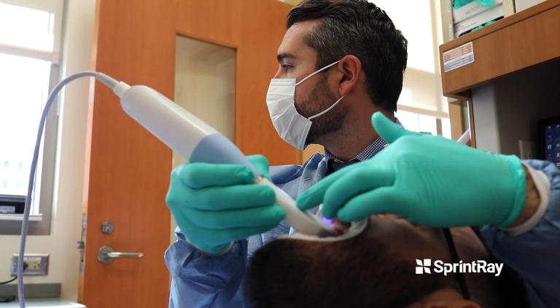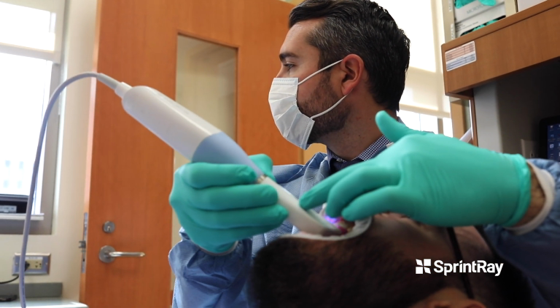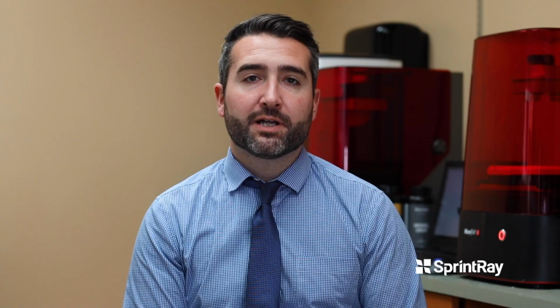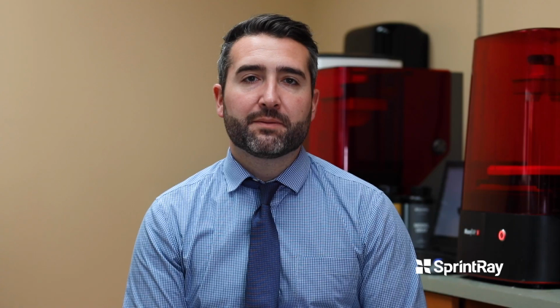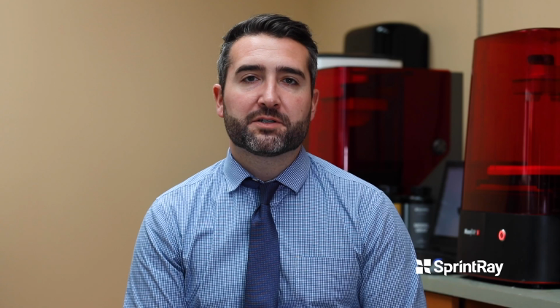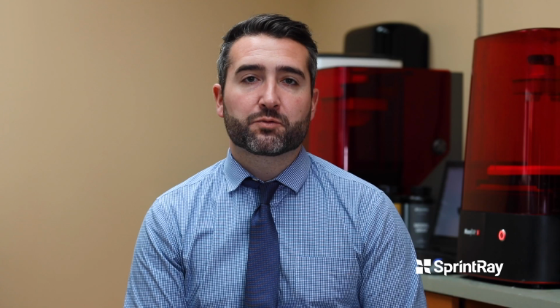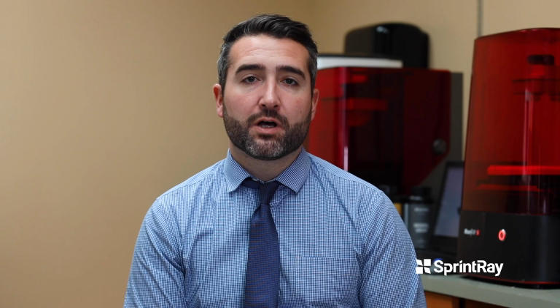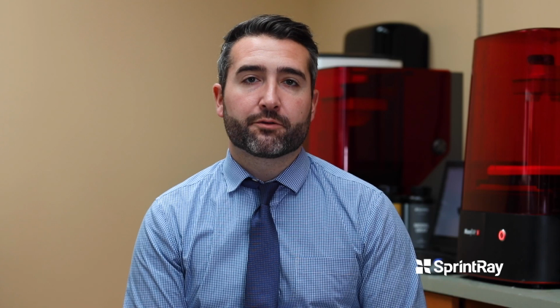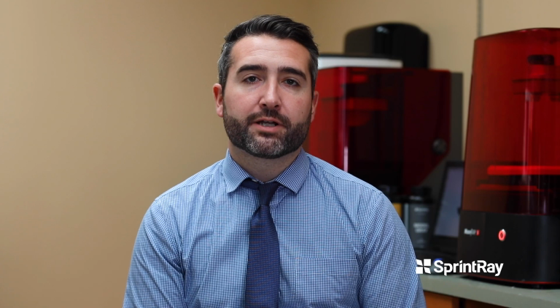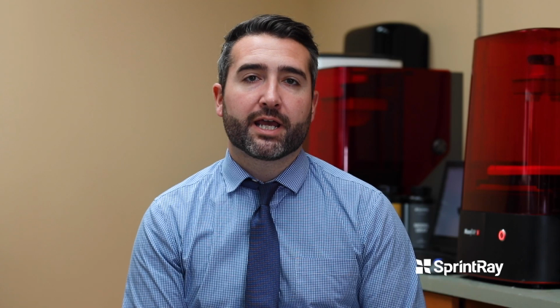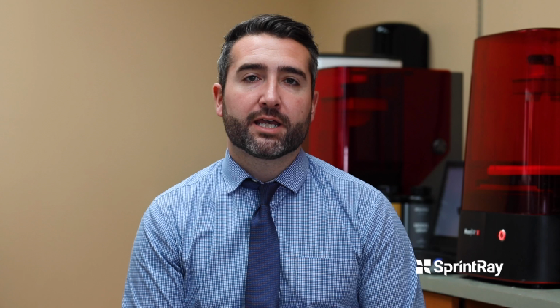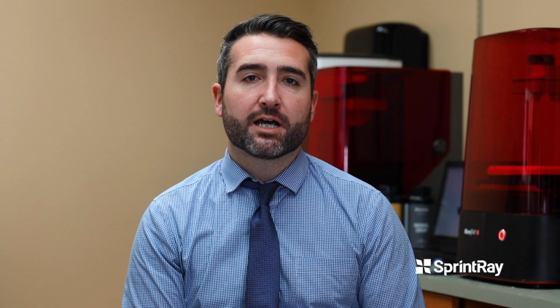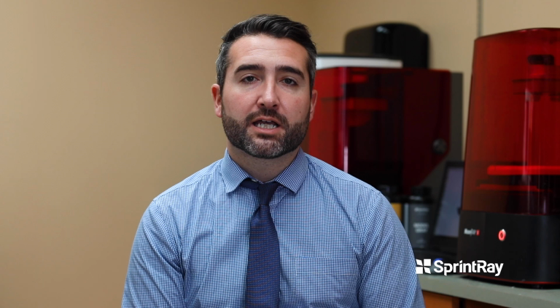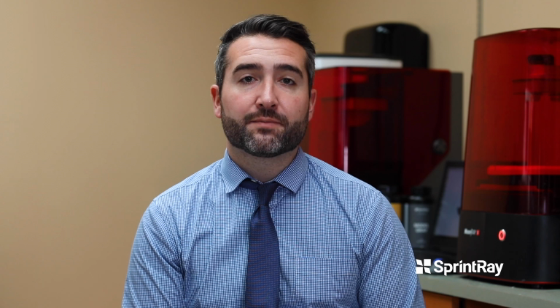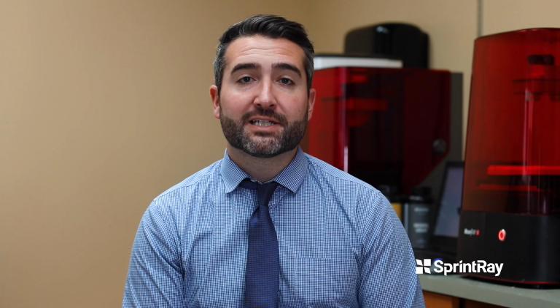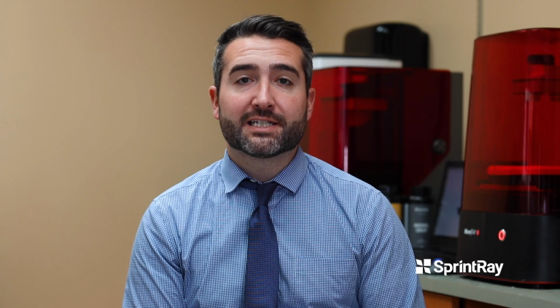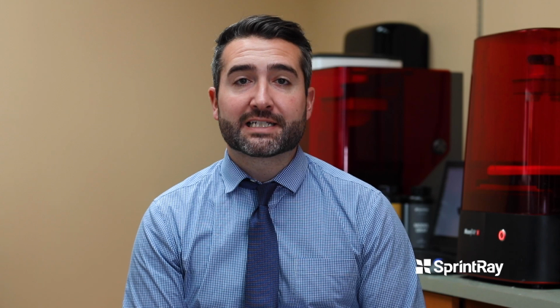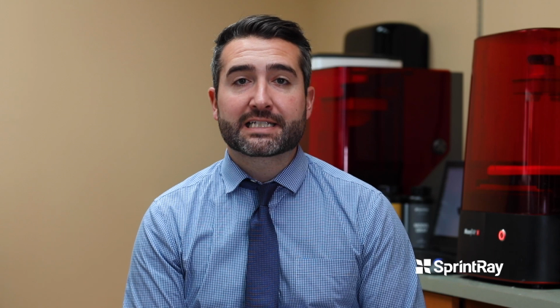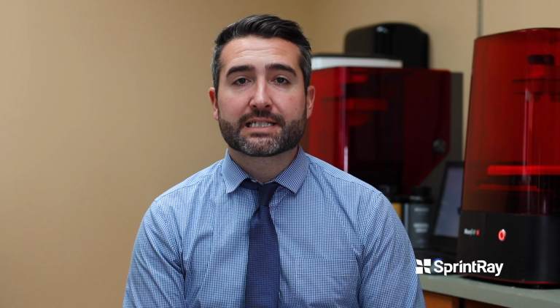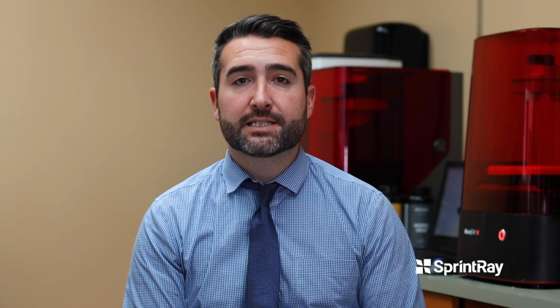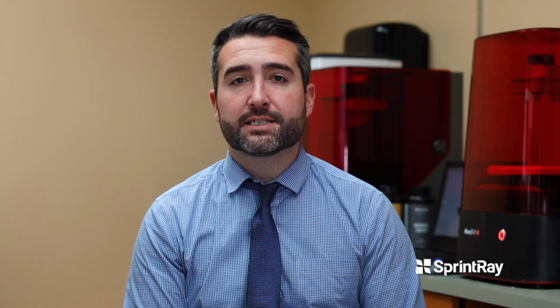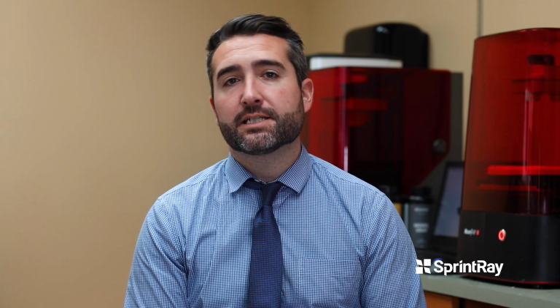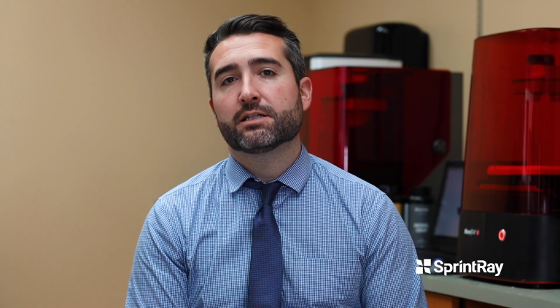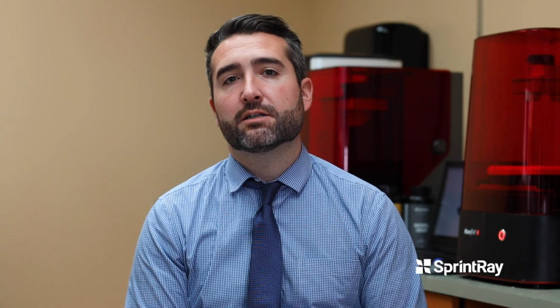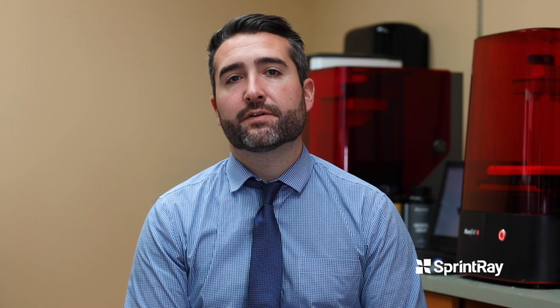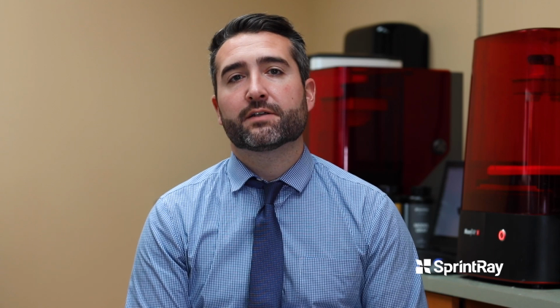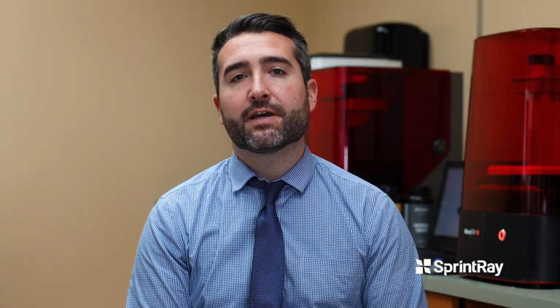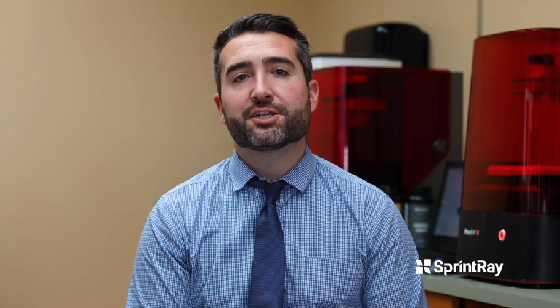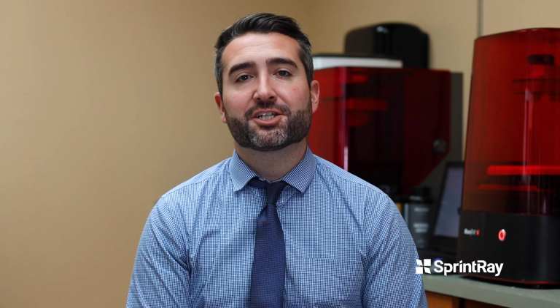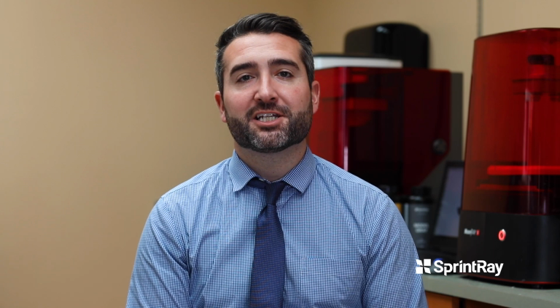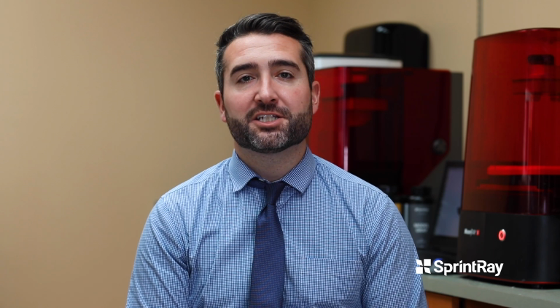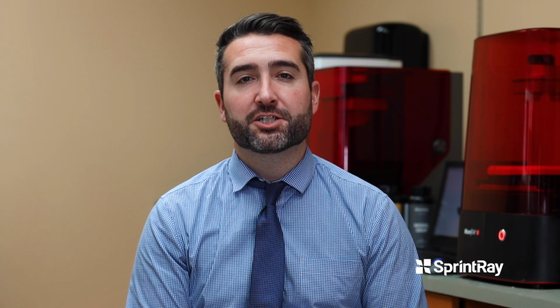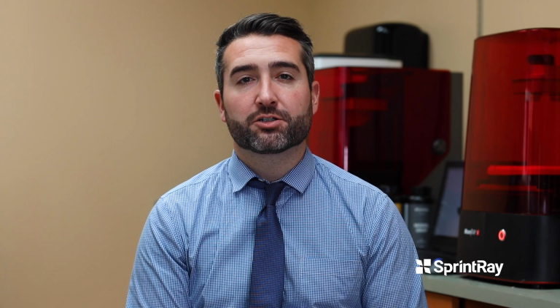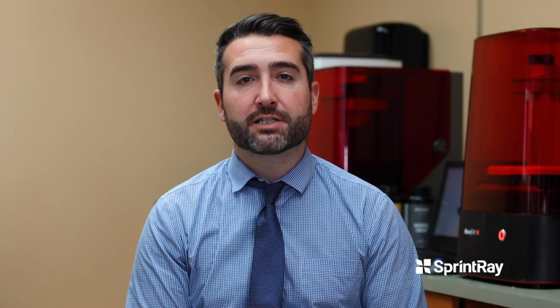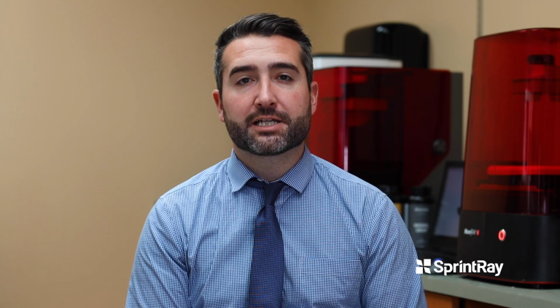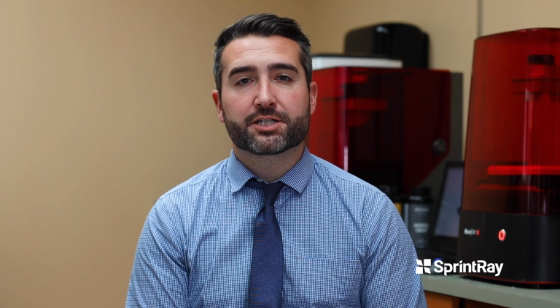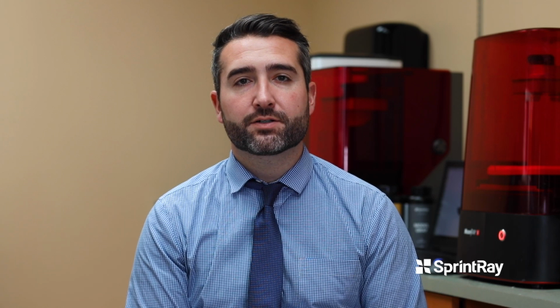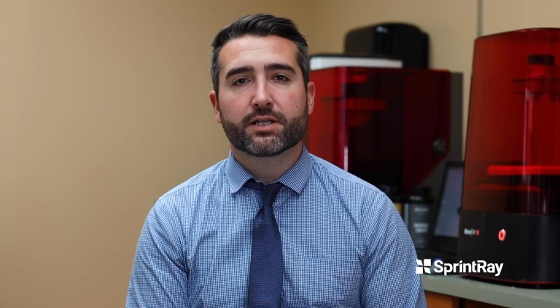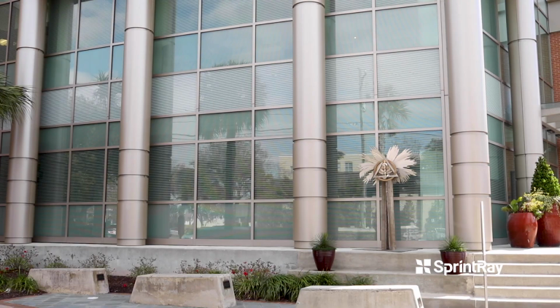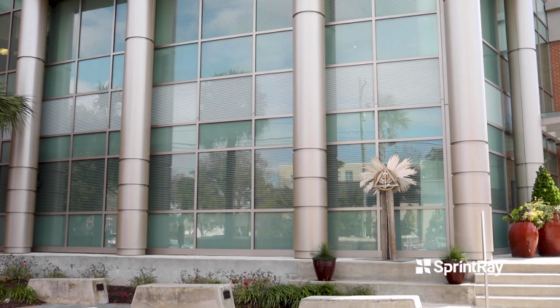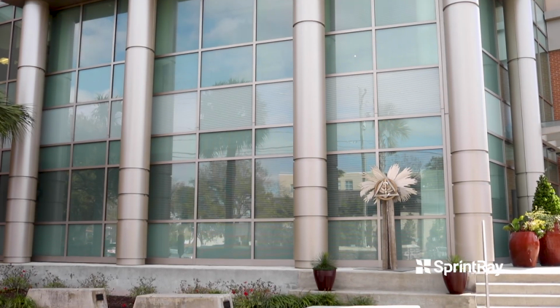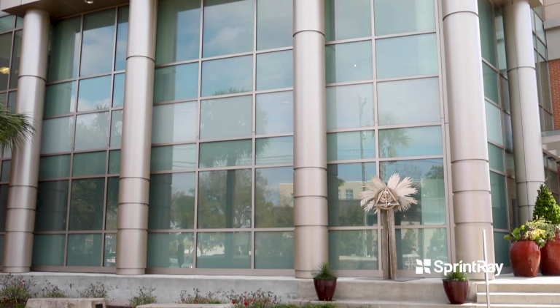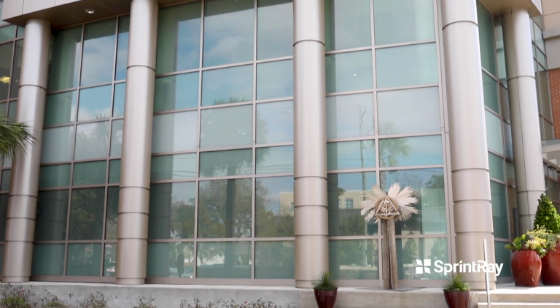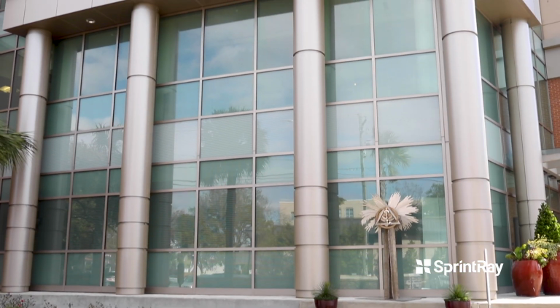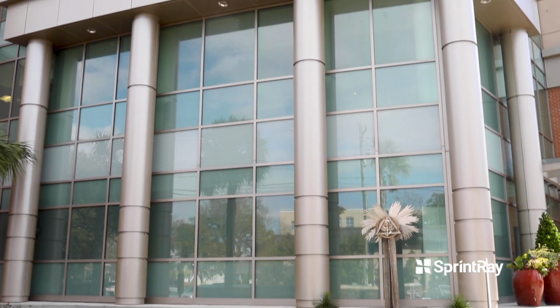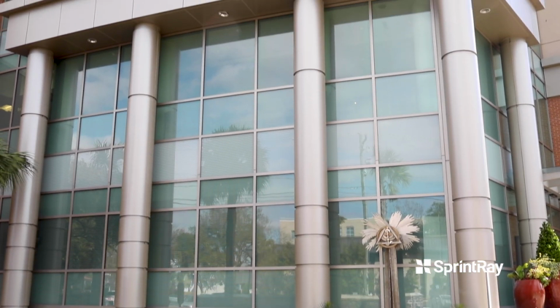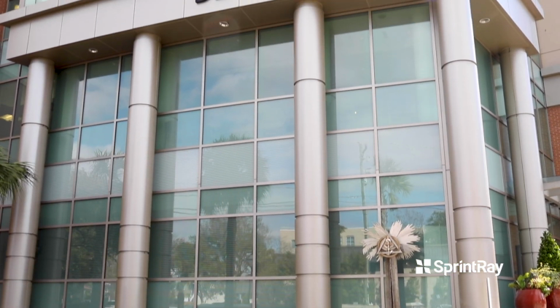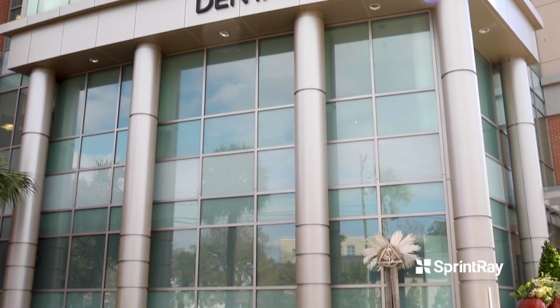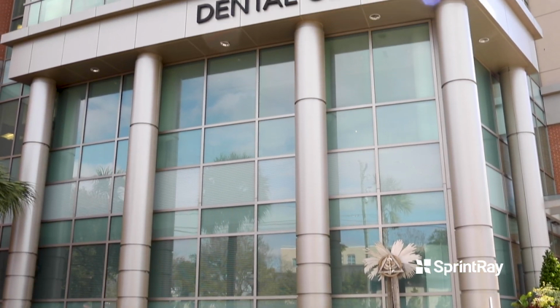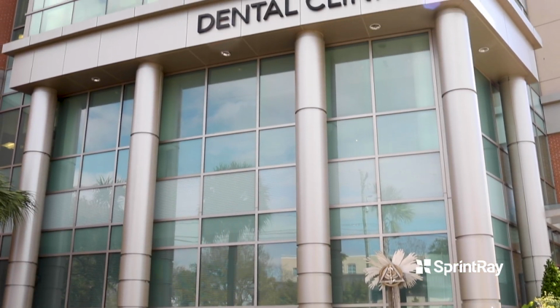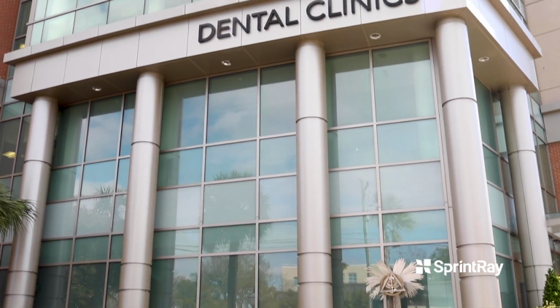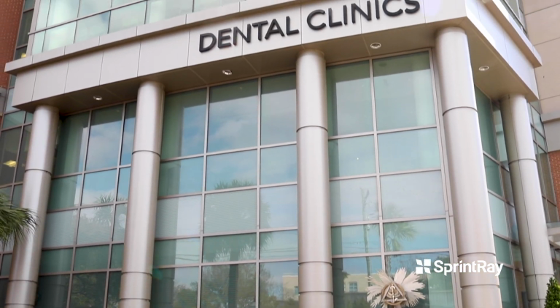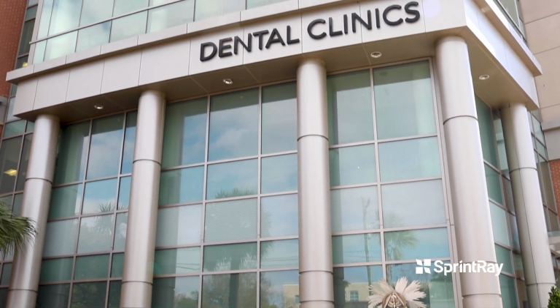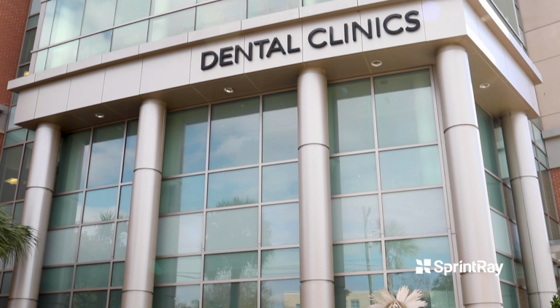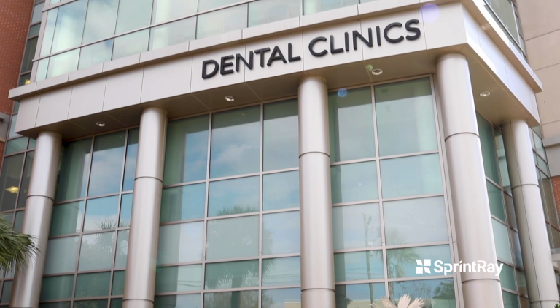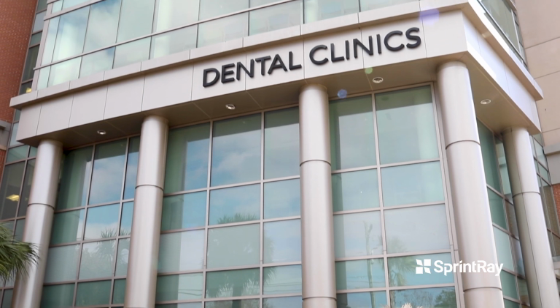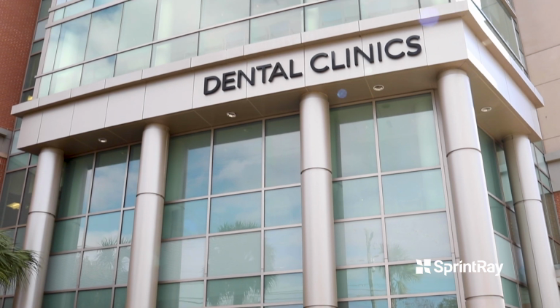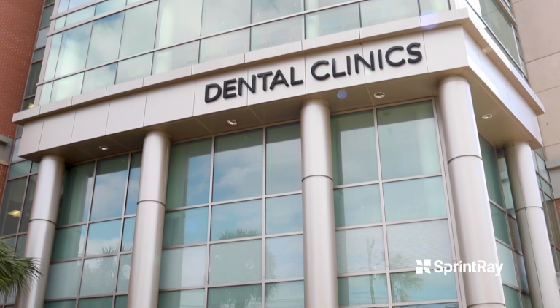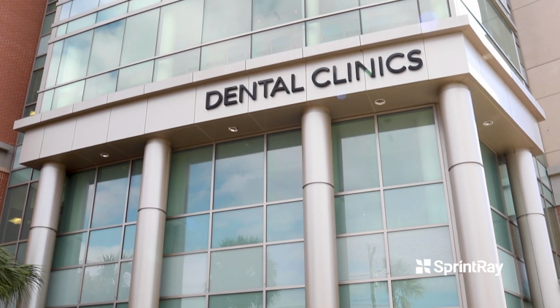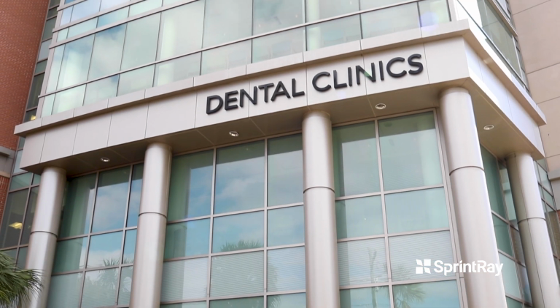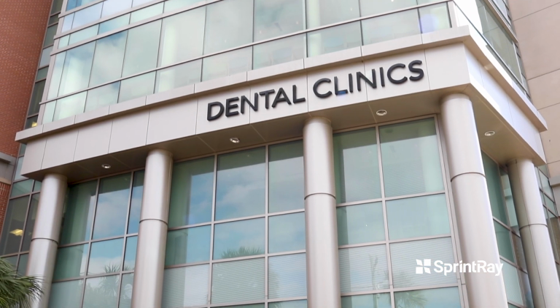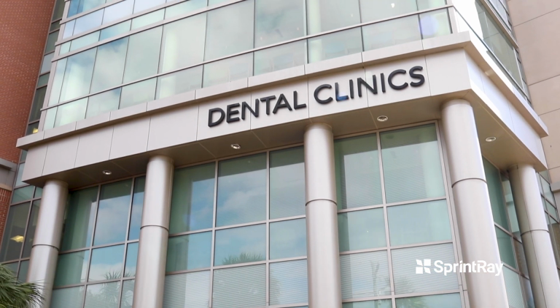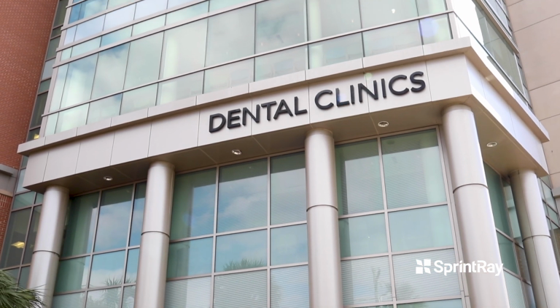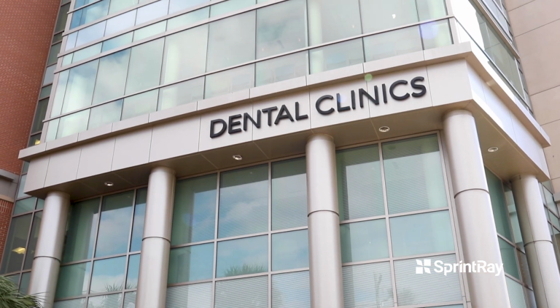My name is Wally Renee. I am the Assistant Dean of Innovation and Digital Dentistry at the Medical University of South Carolina College of Dental Medicine.